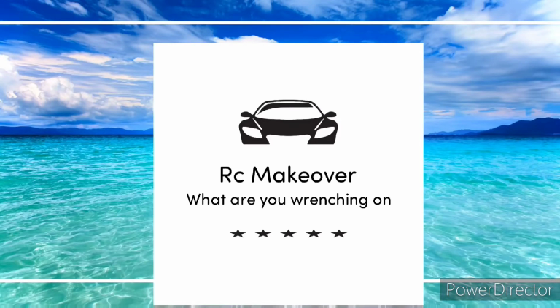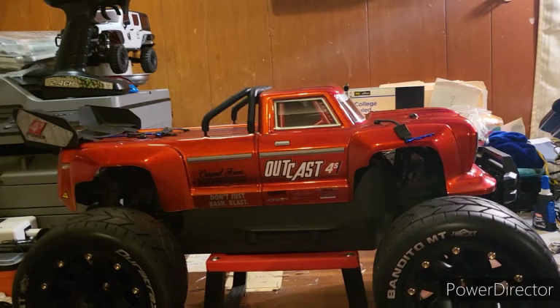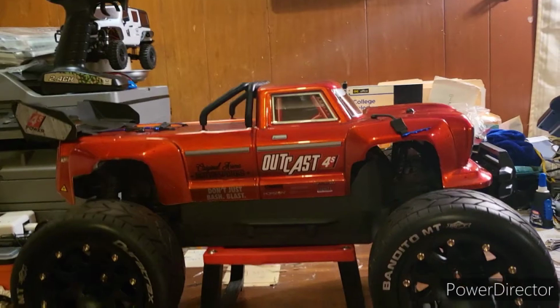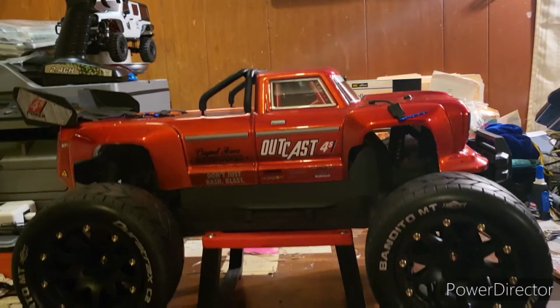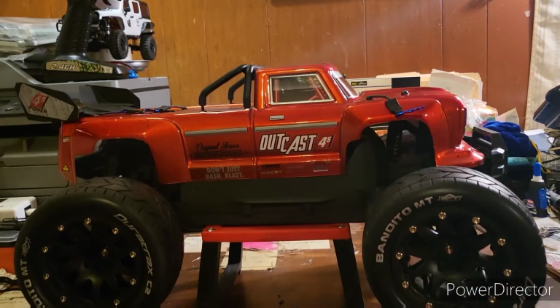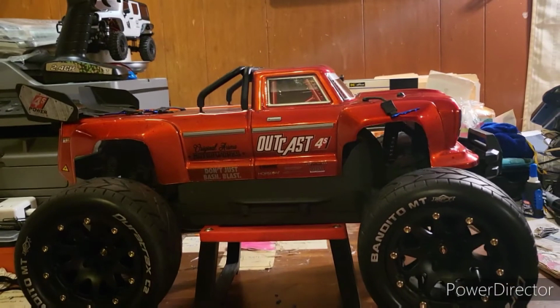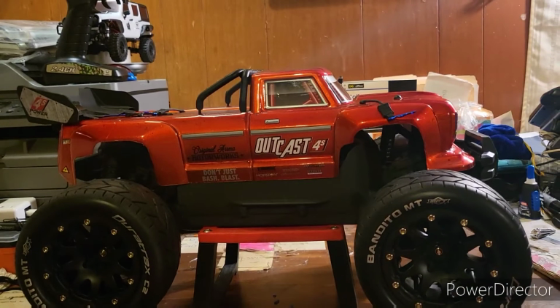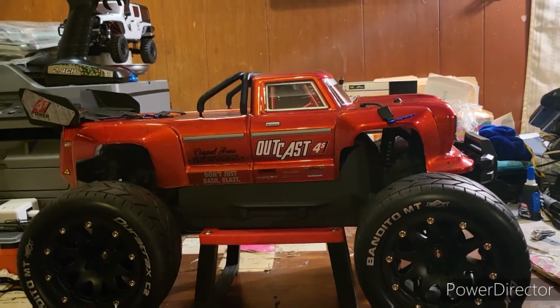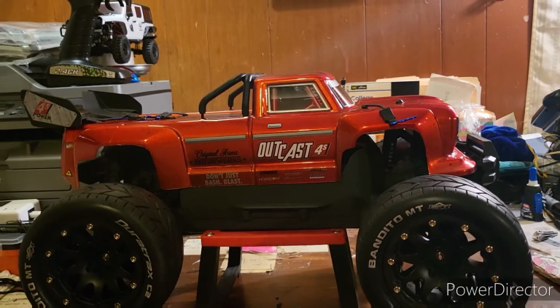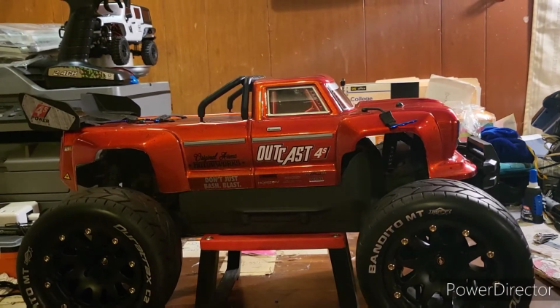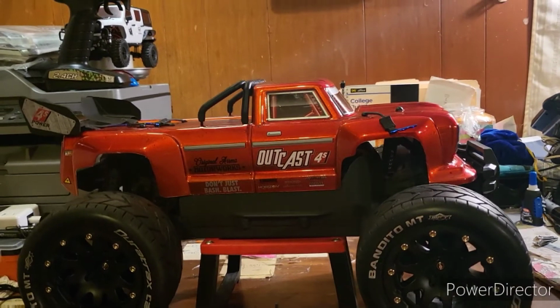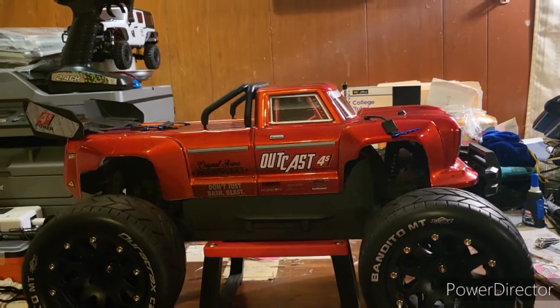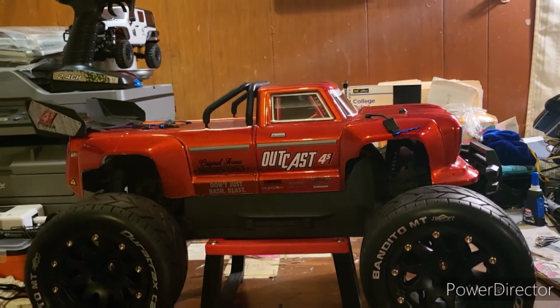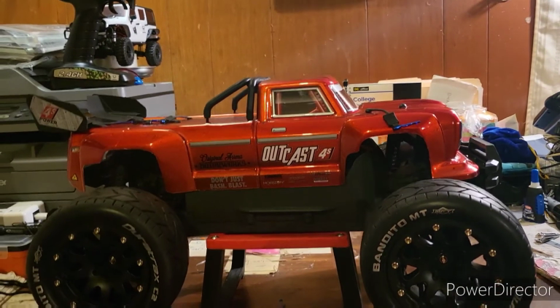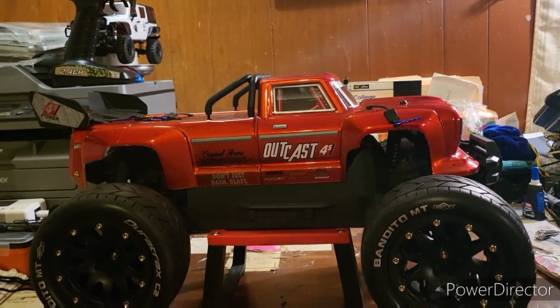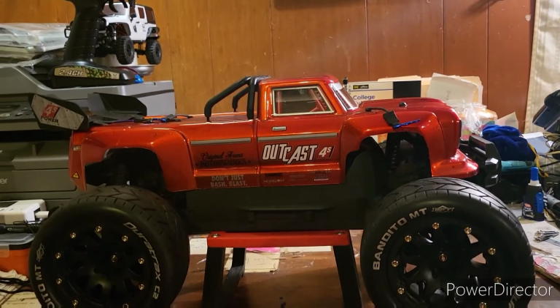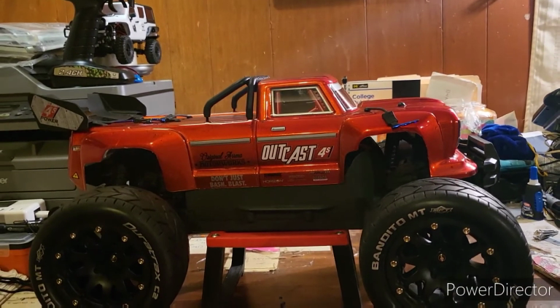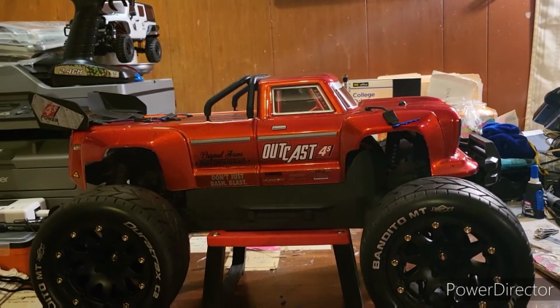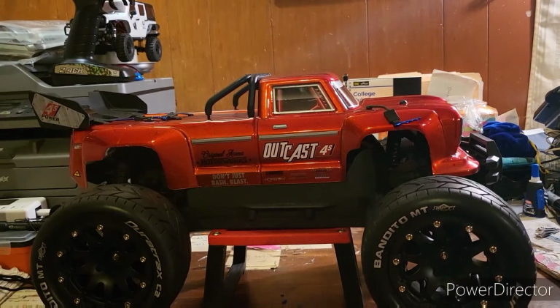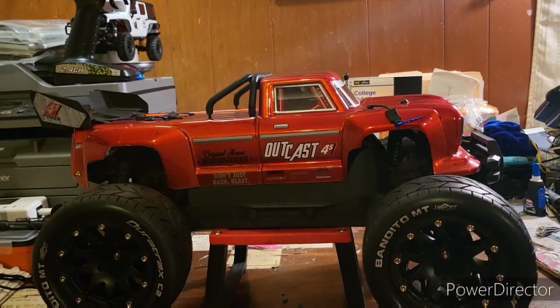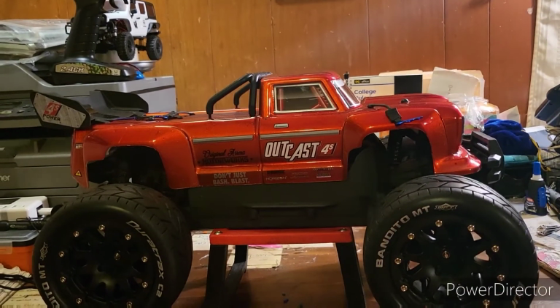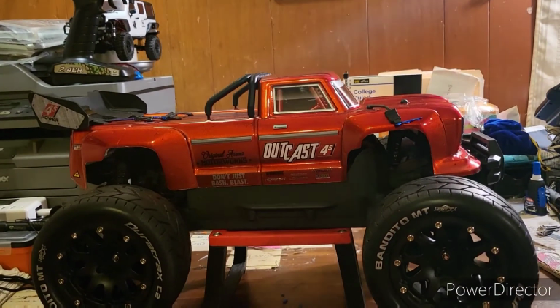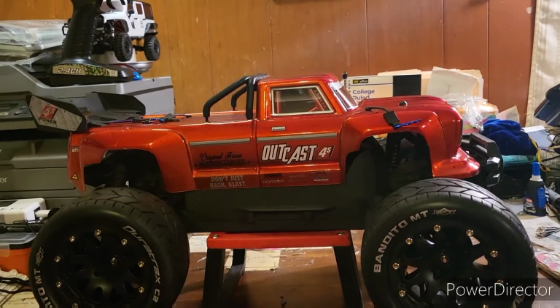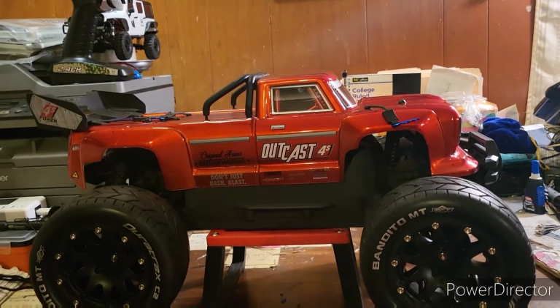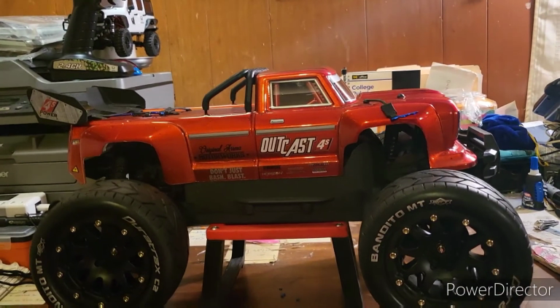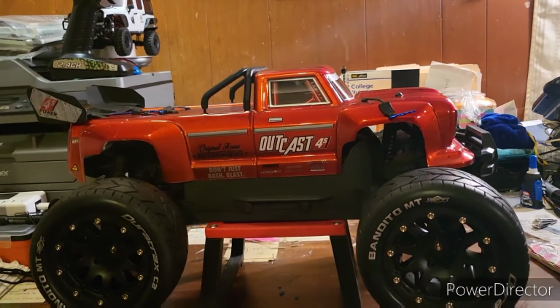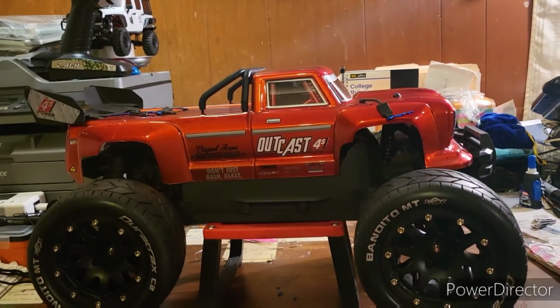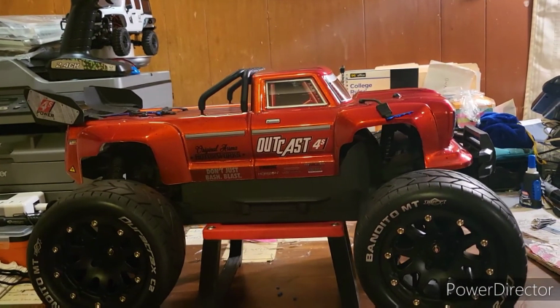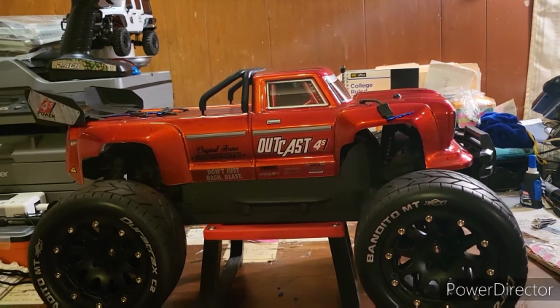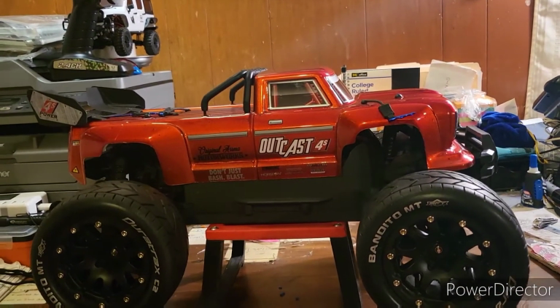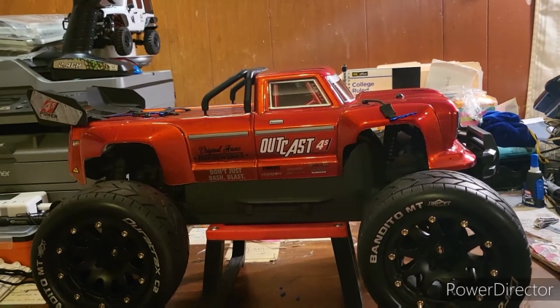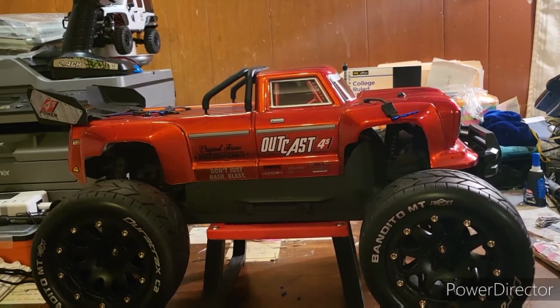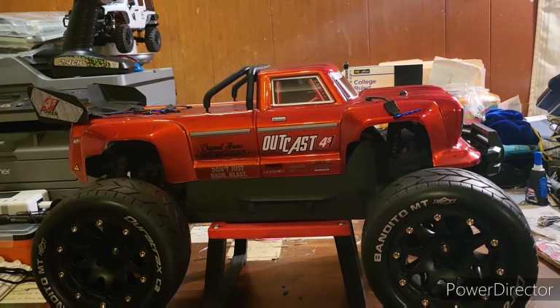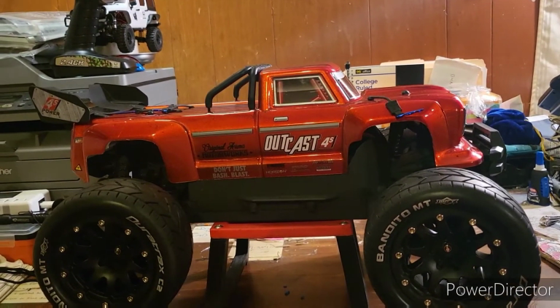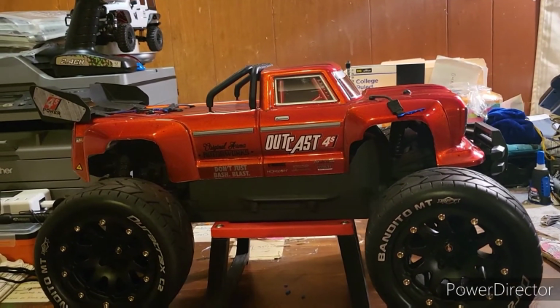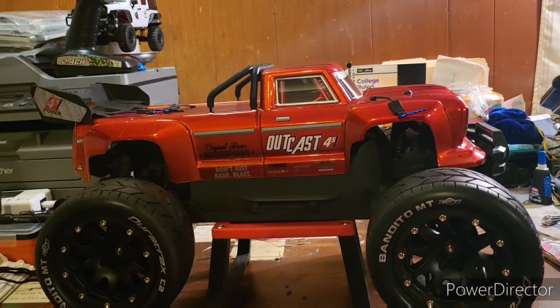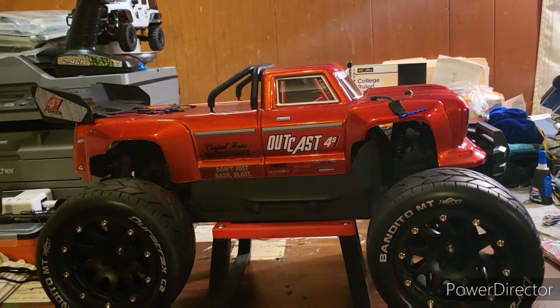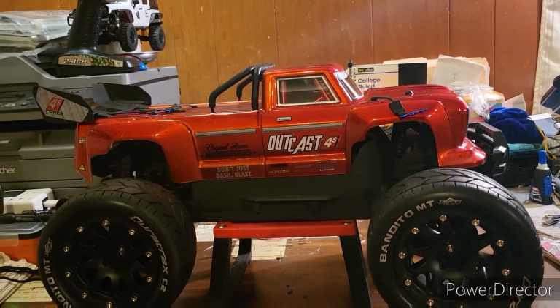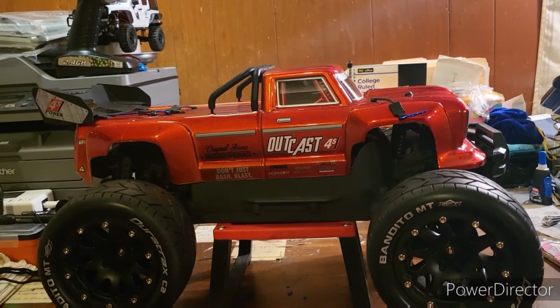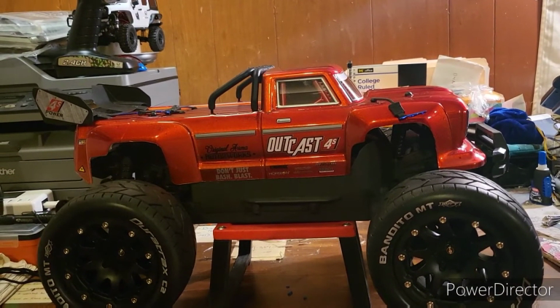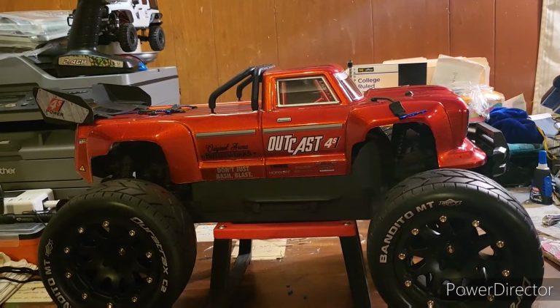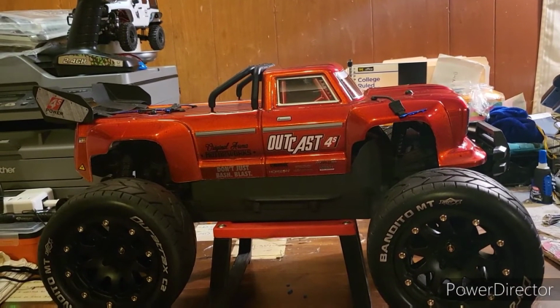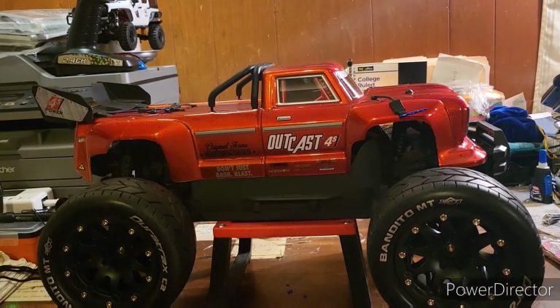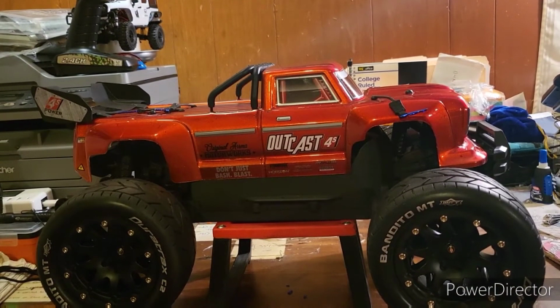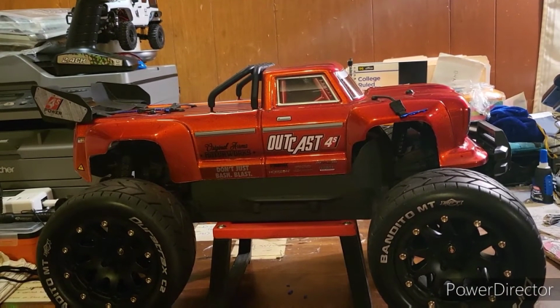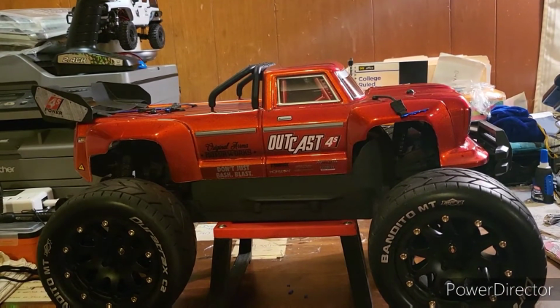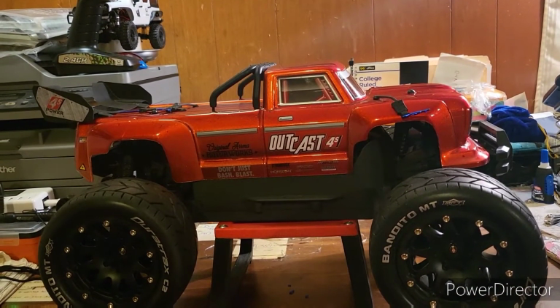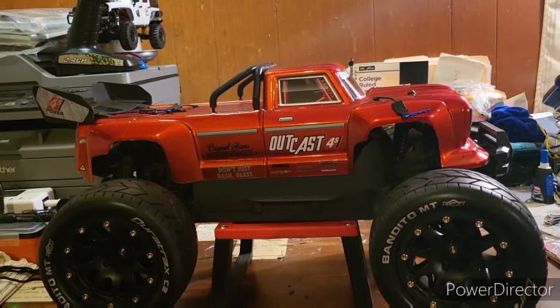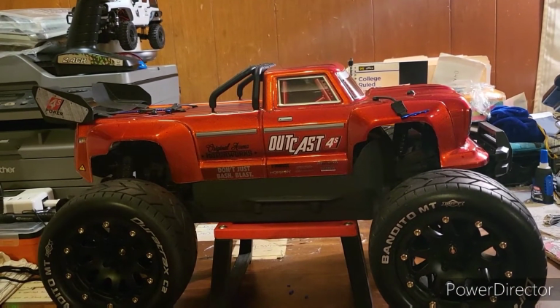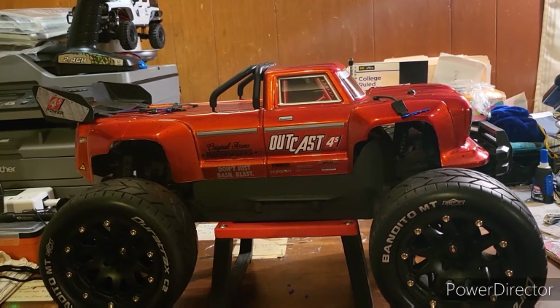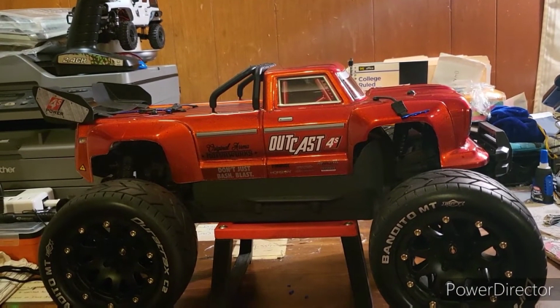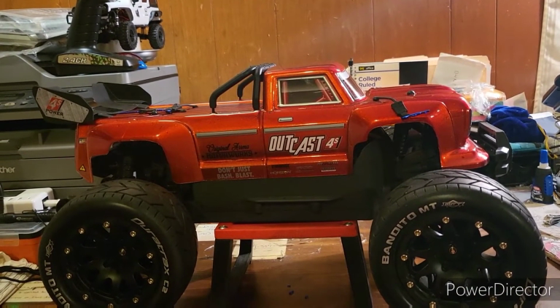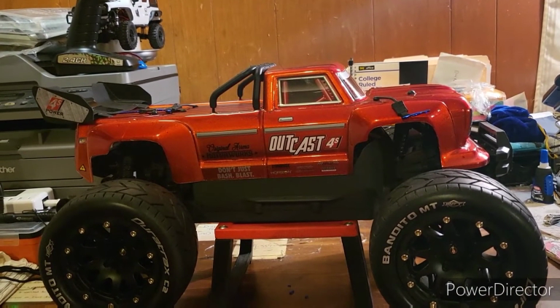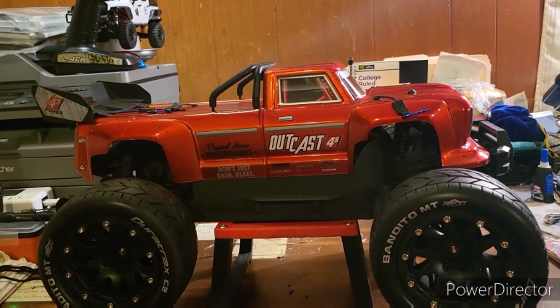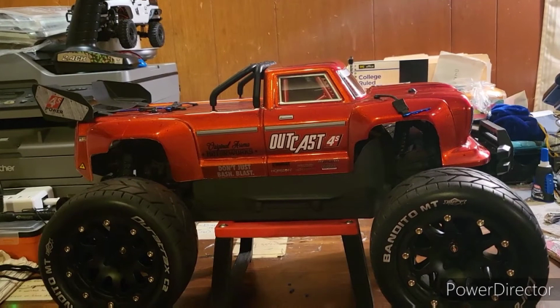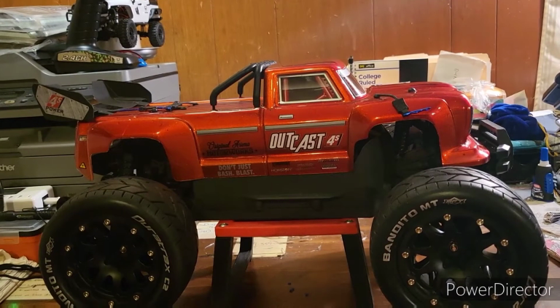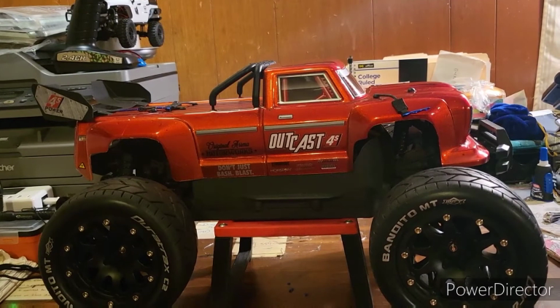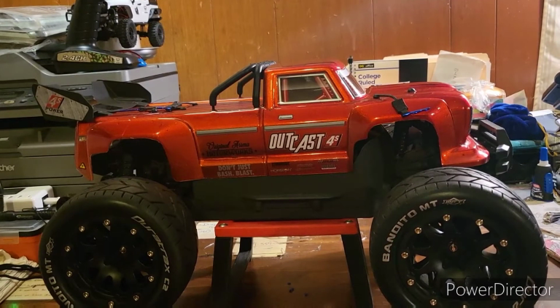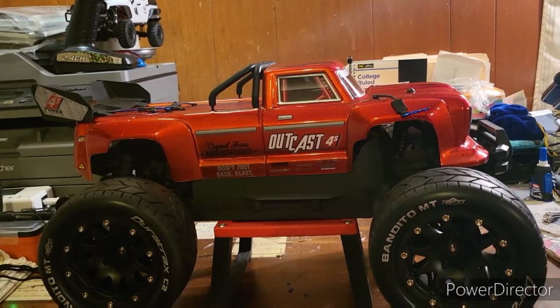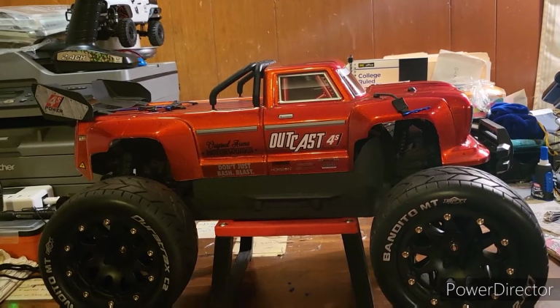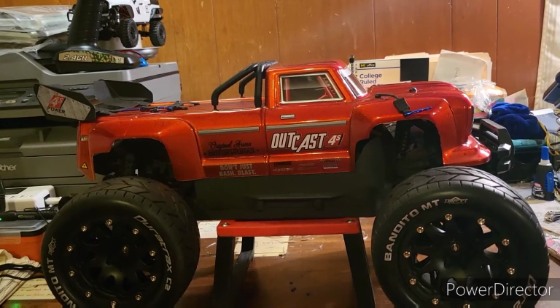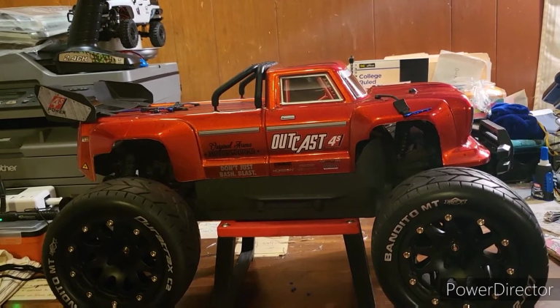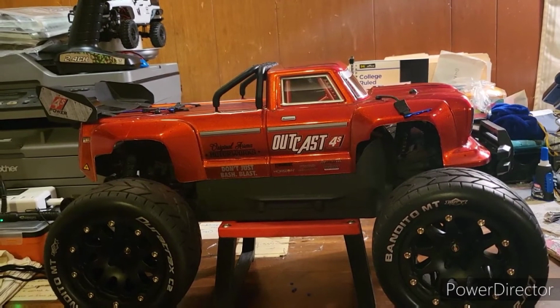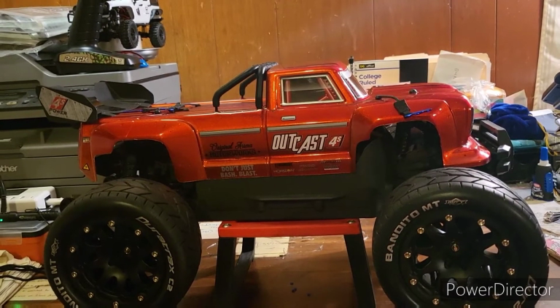Hey everybody, this is RC Makeover, and today I'm bringing to you my Arma Granite that I converted to the Arma Outcast 4S.